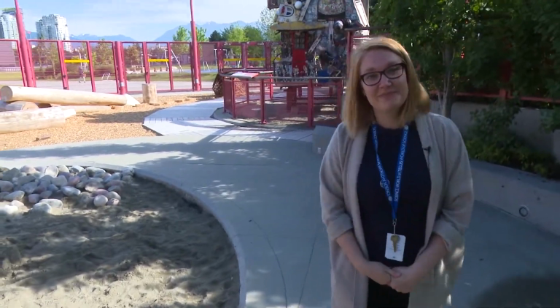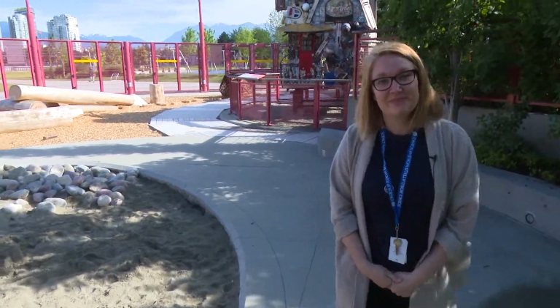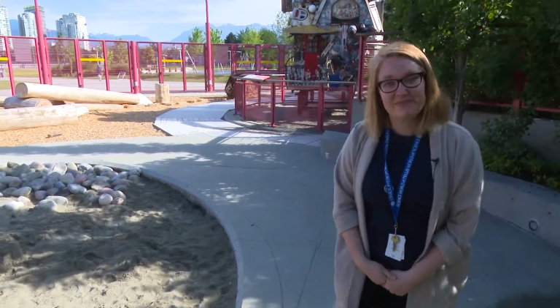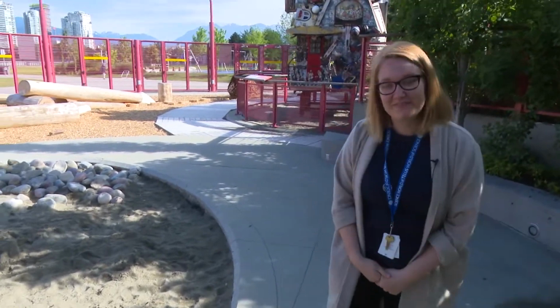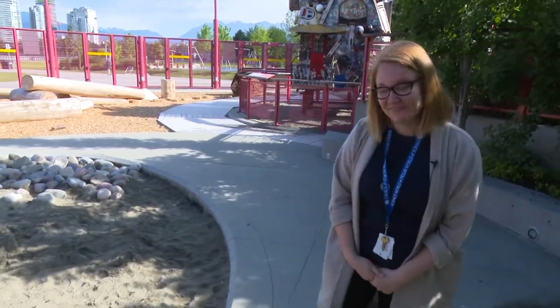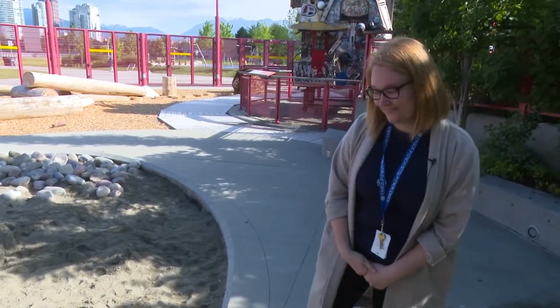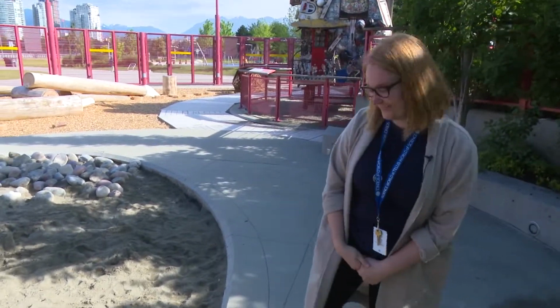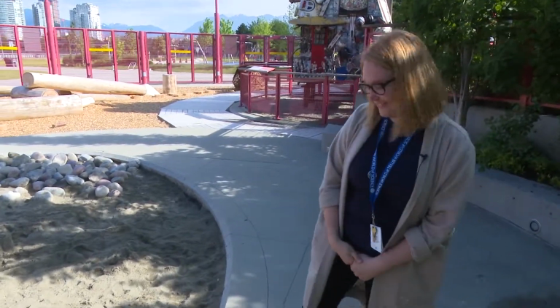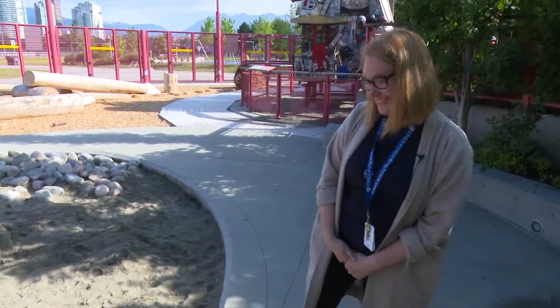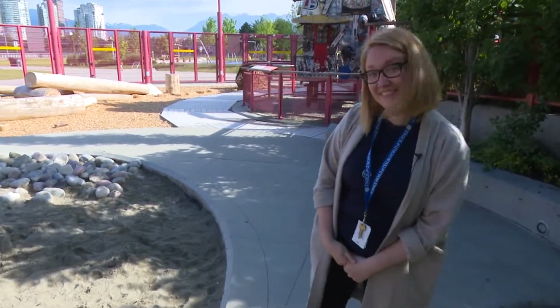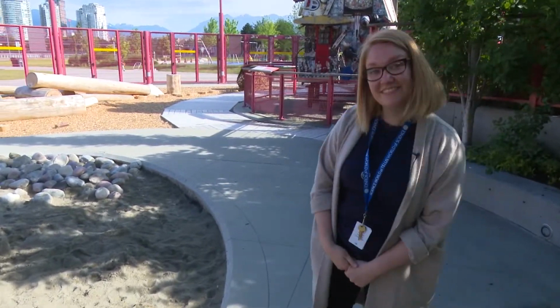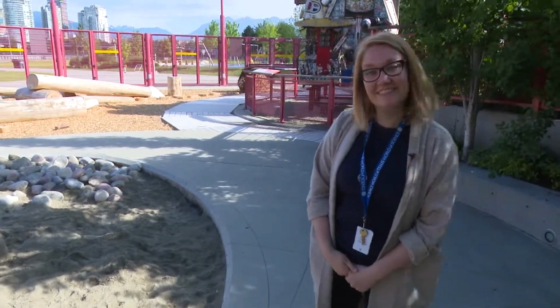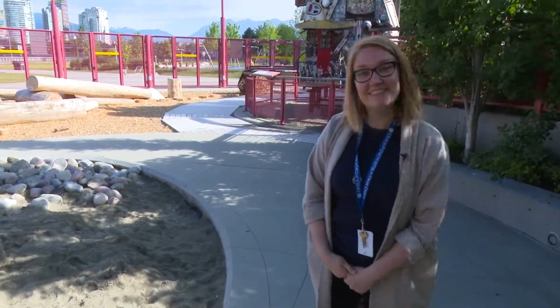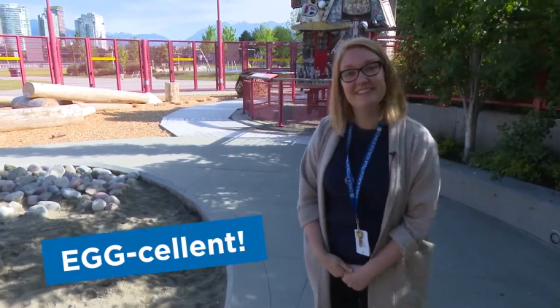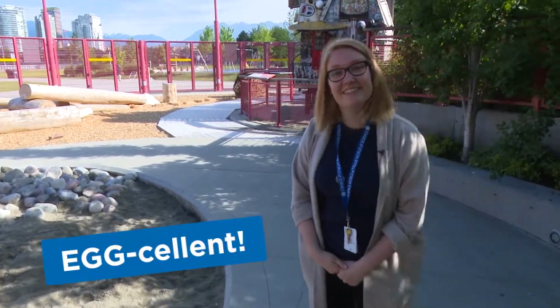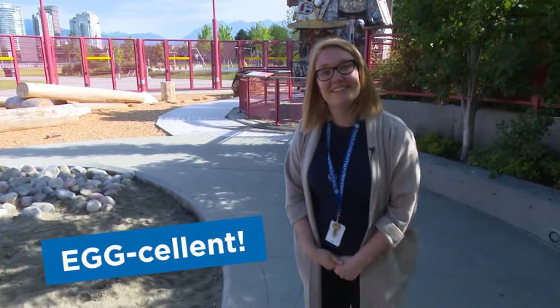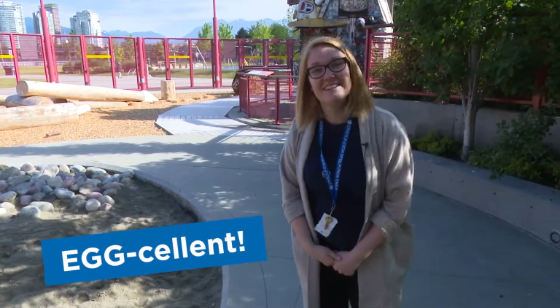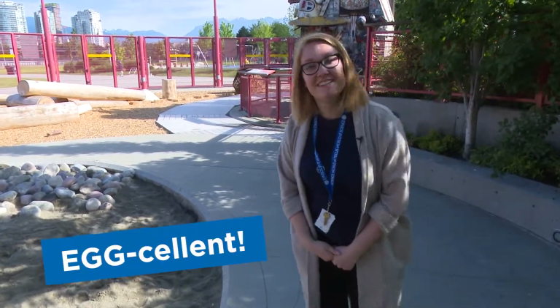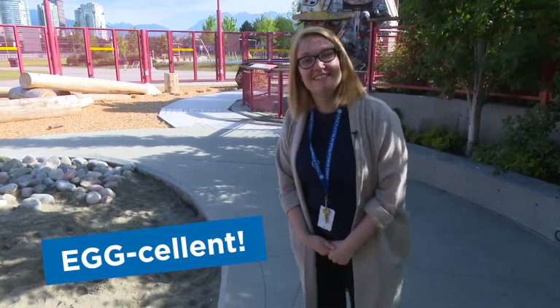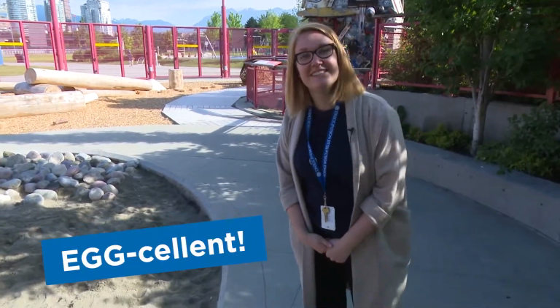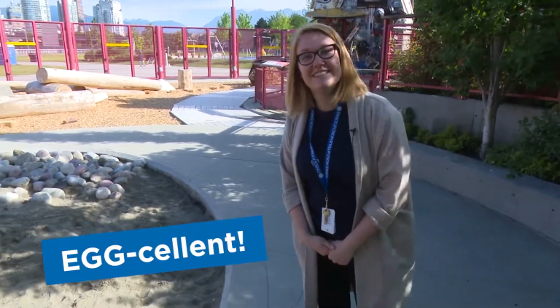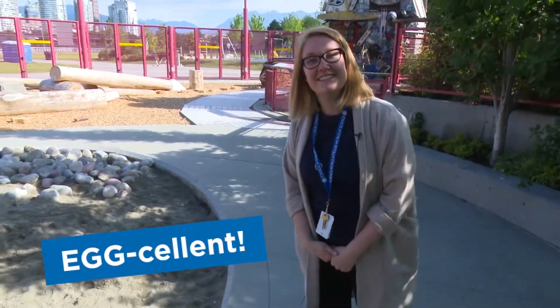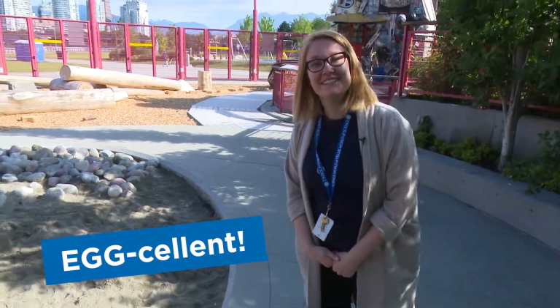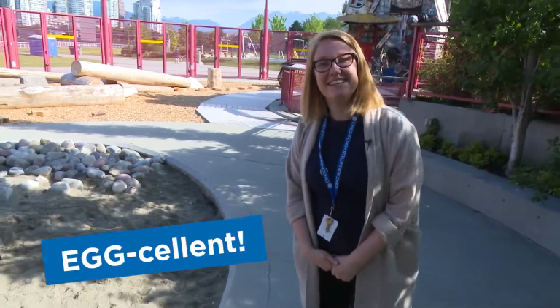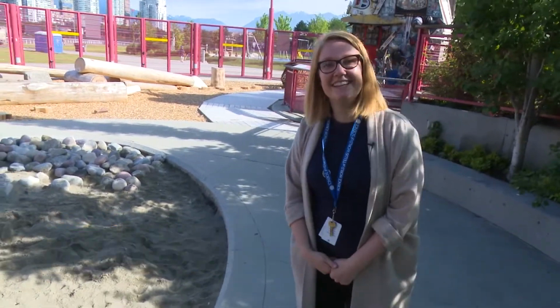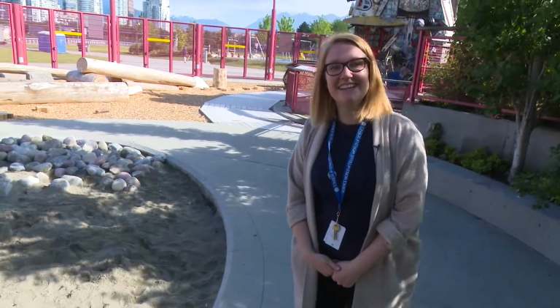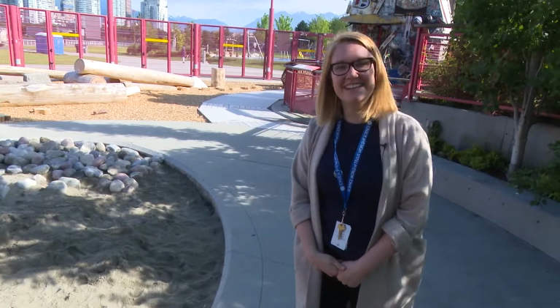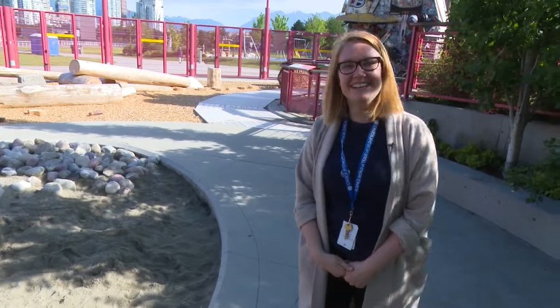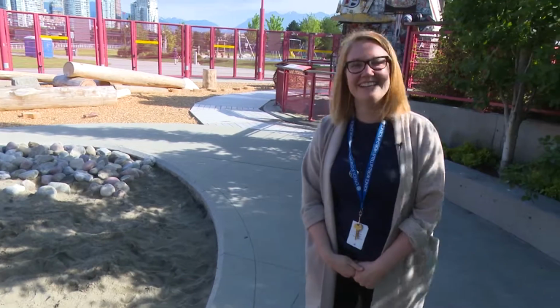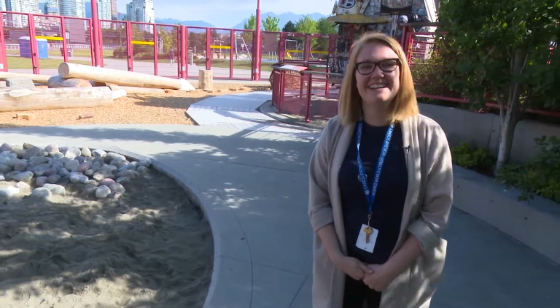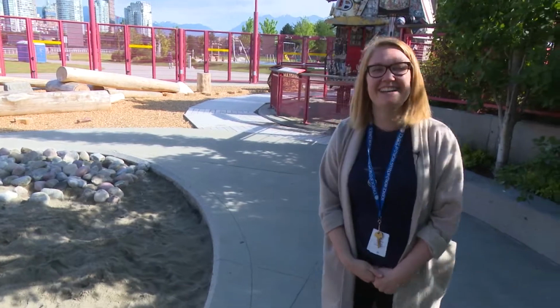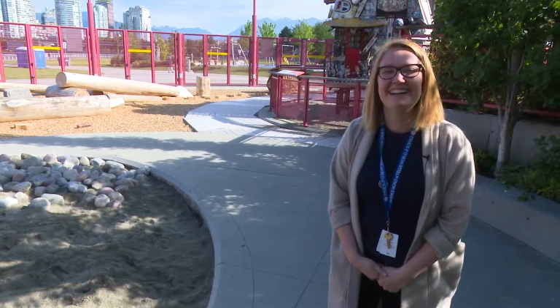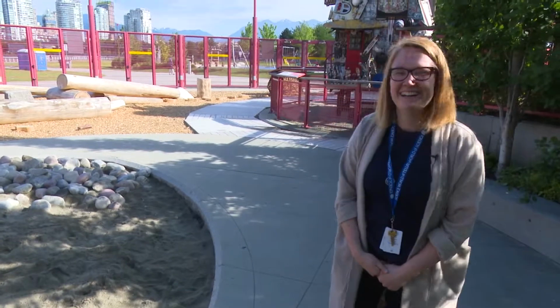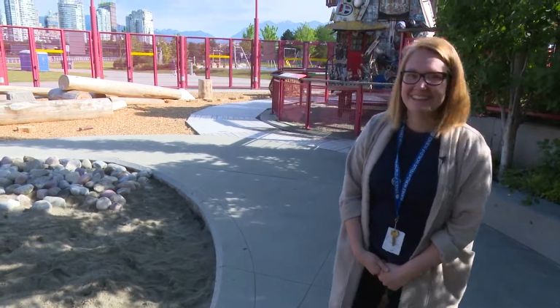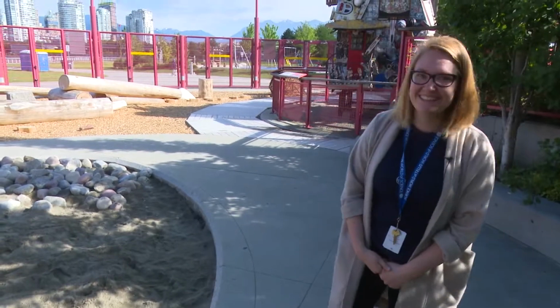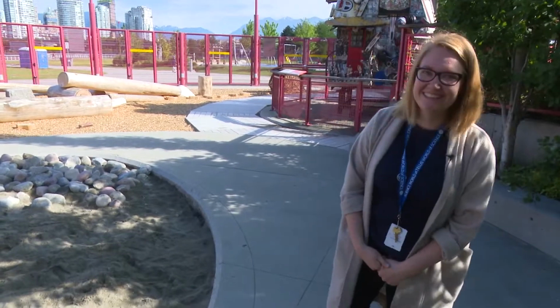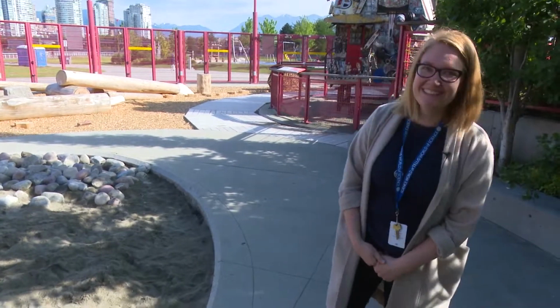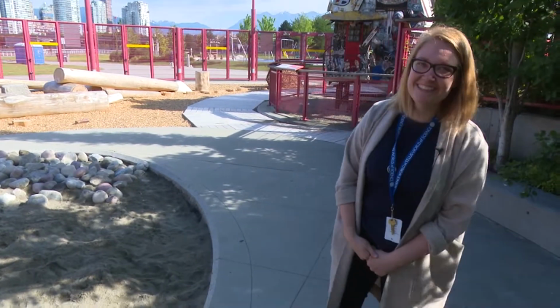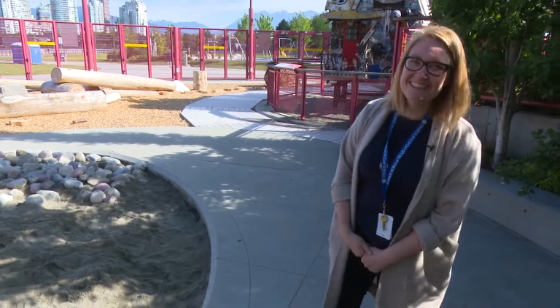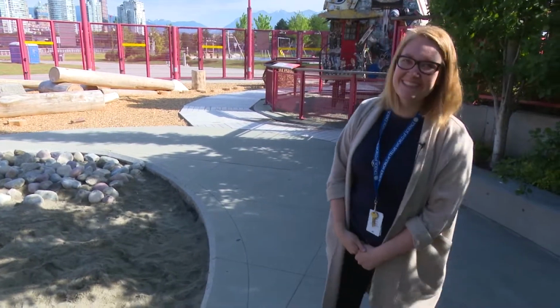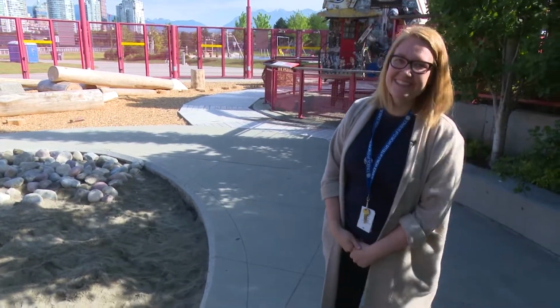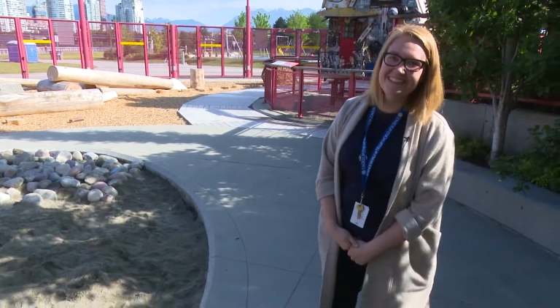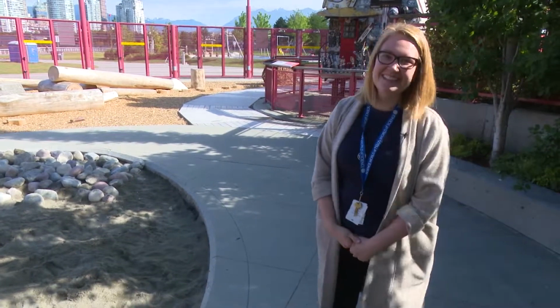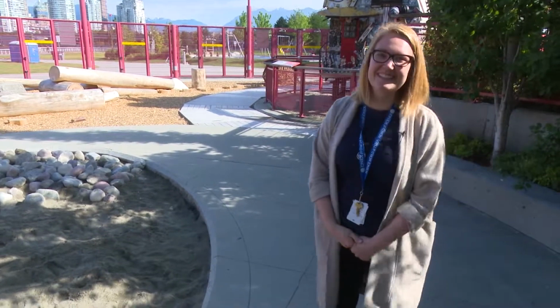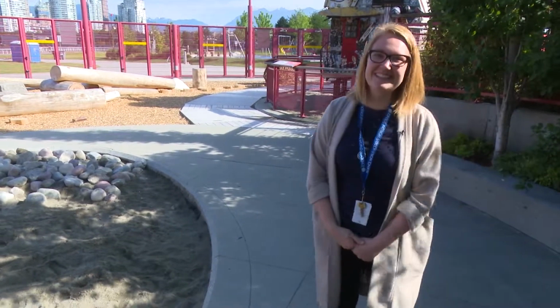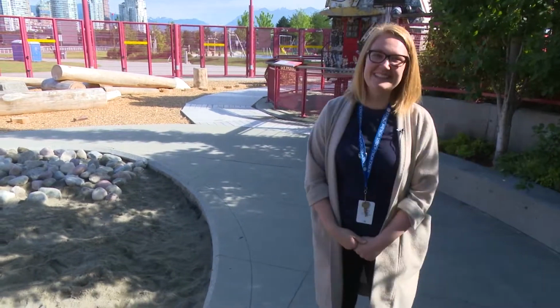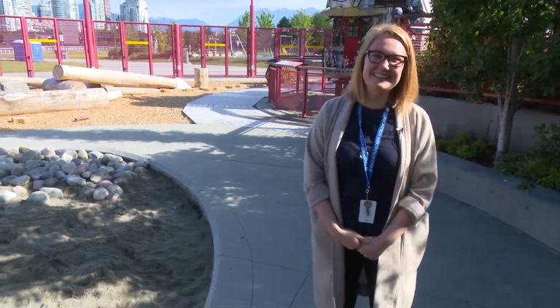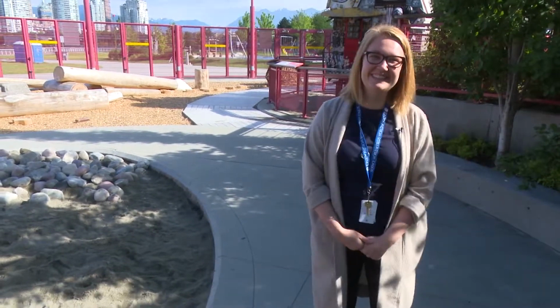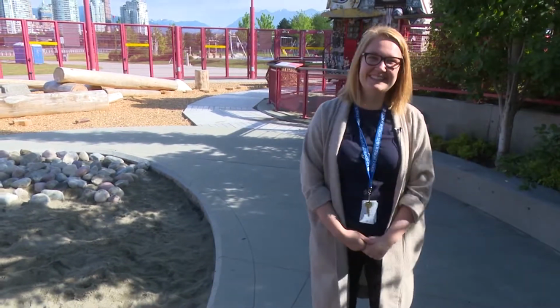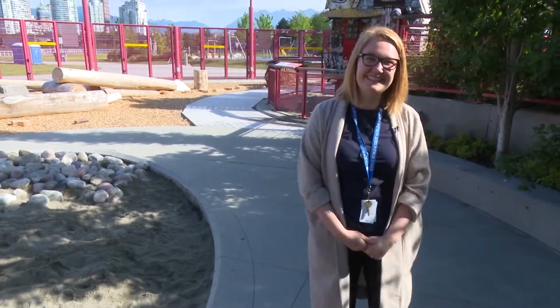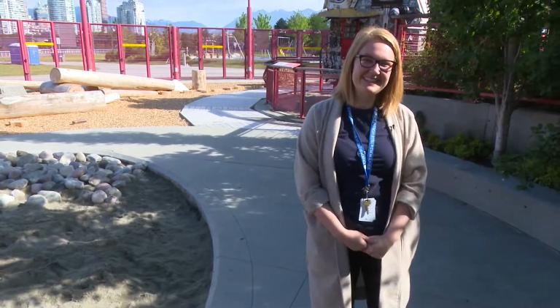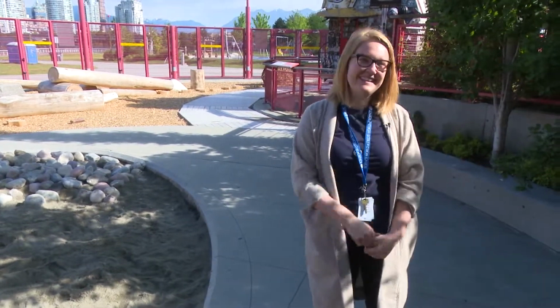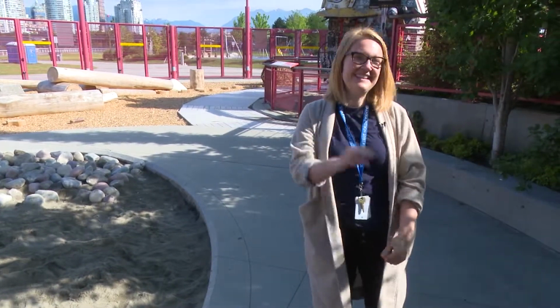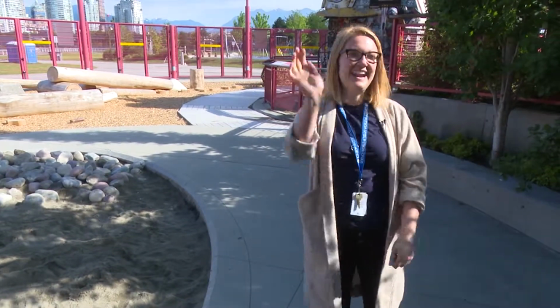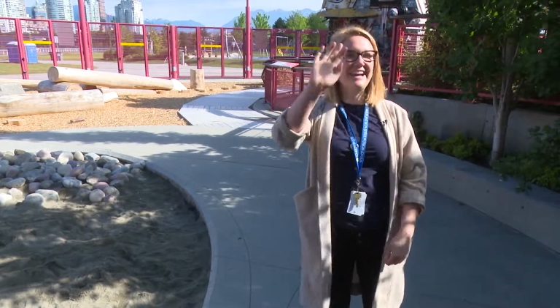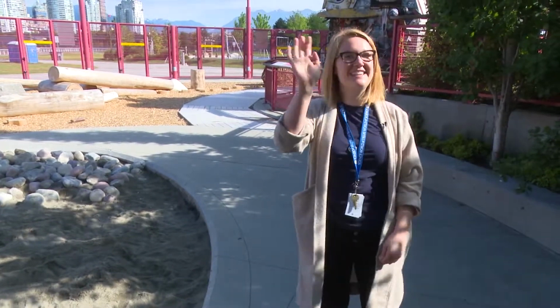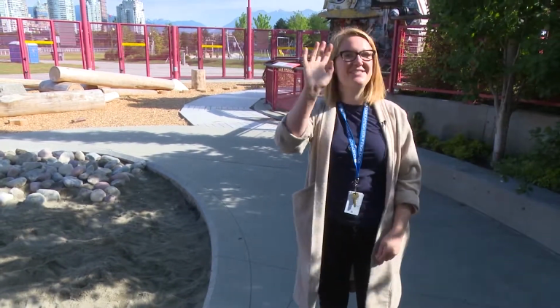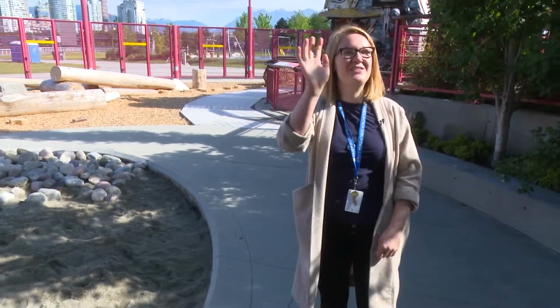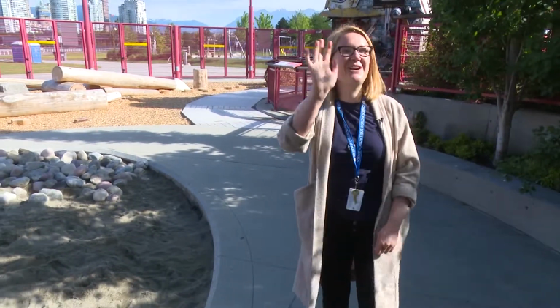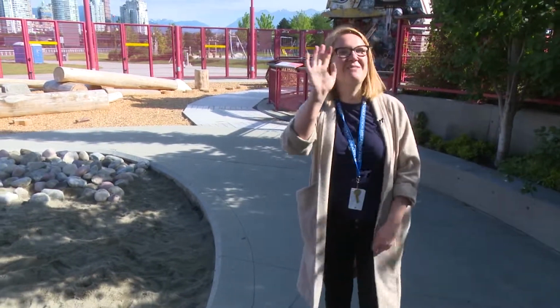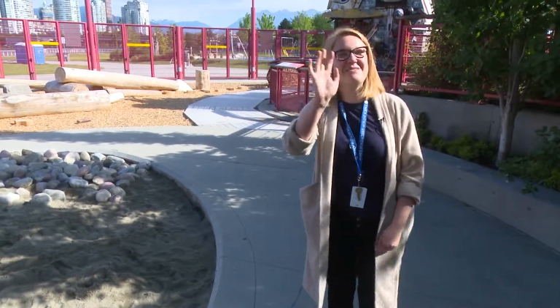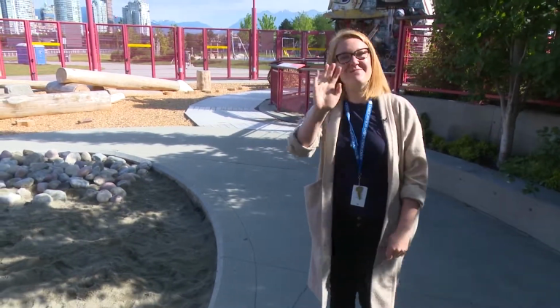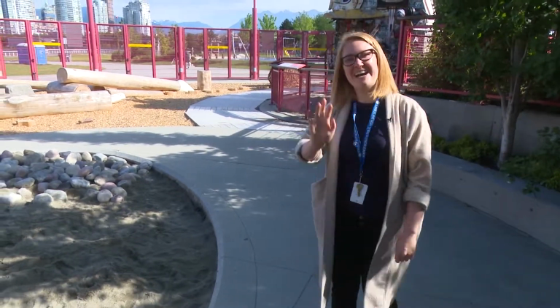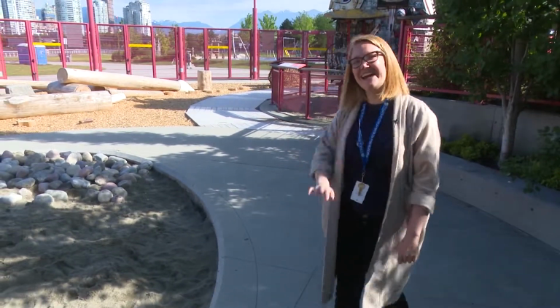Well, we had an egg-cellent time chatting with you today. Thanks for this inside look at the Science Park. Yeah, thanks for coming. Bye!